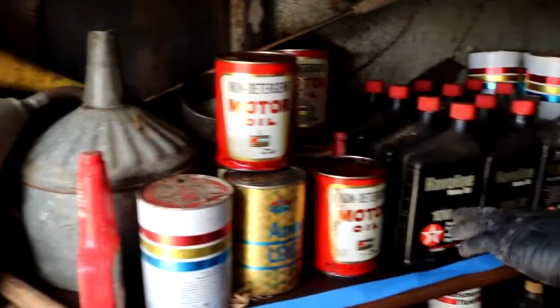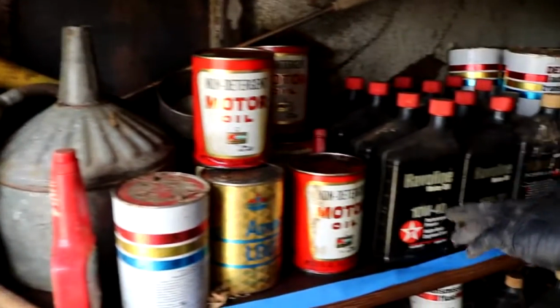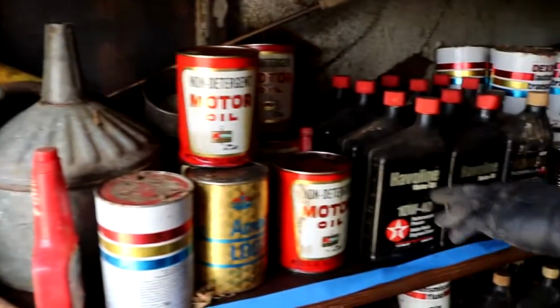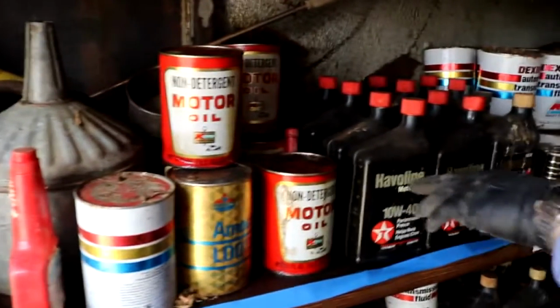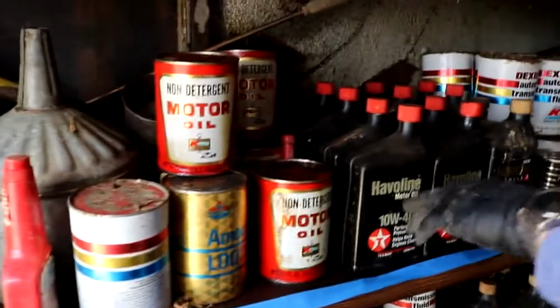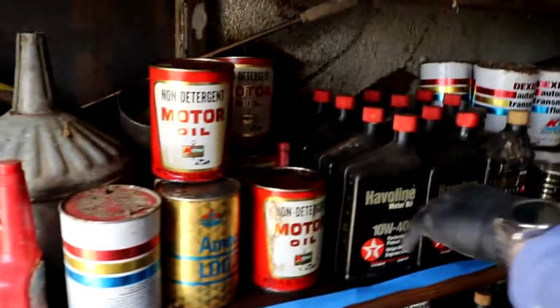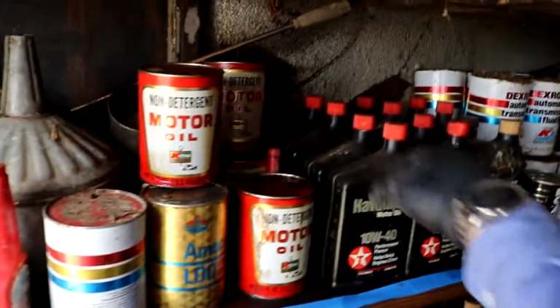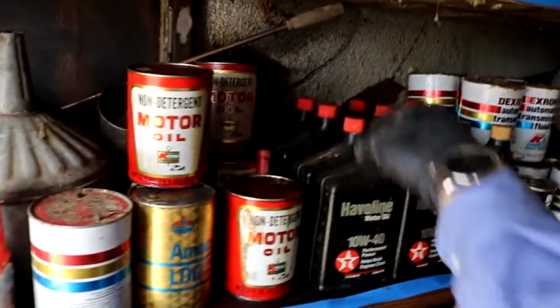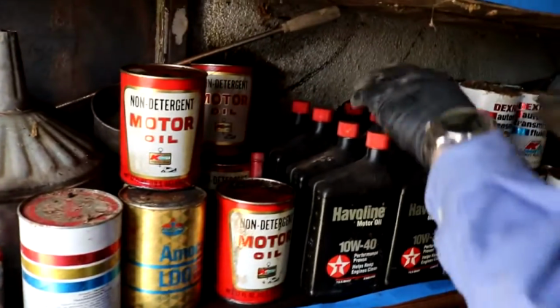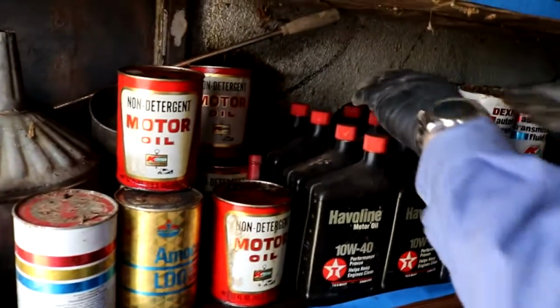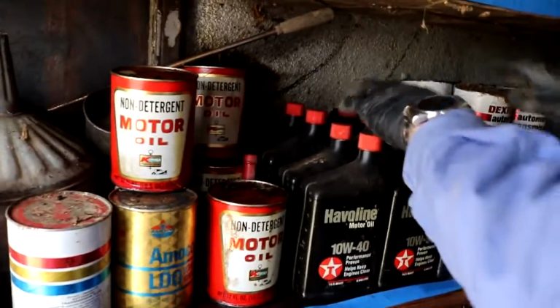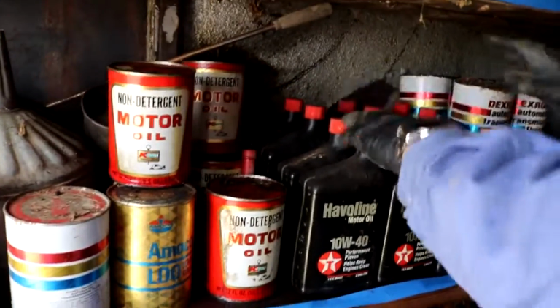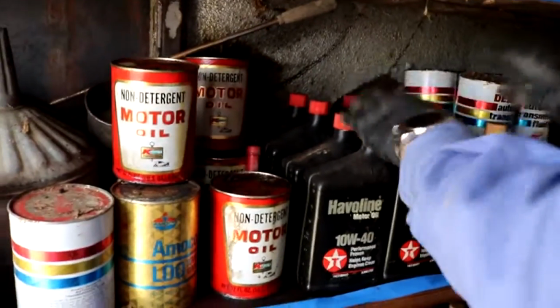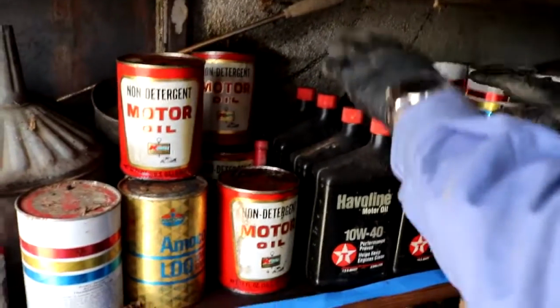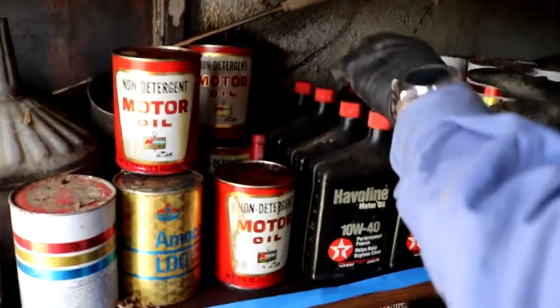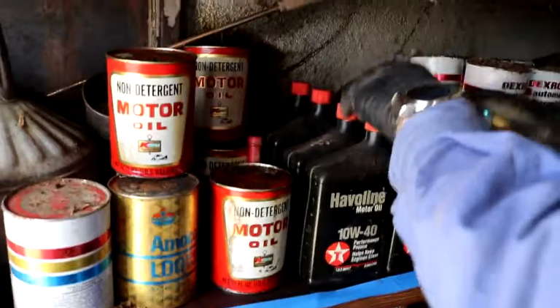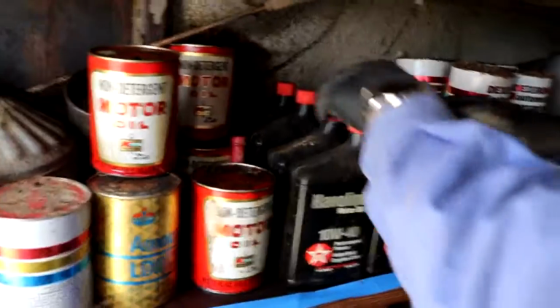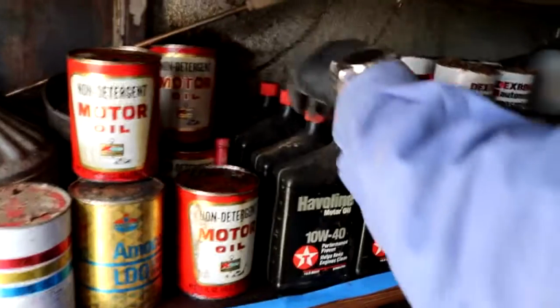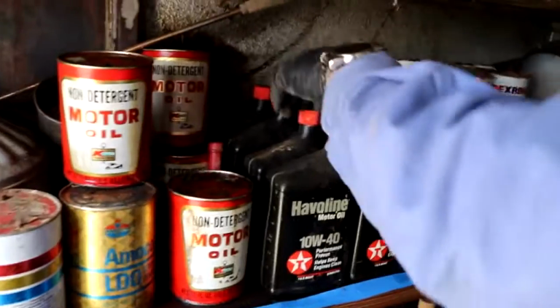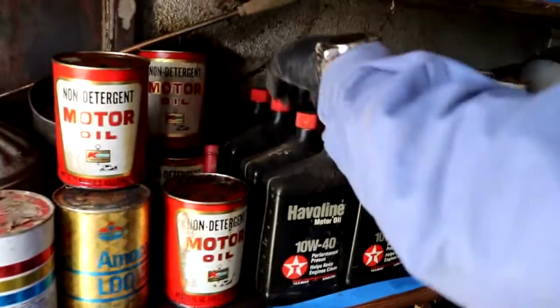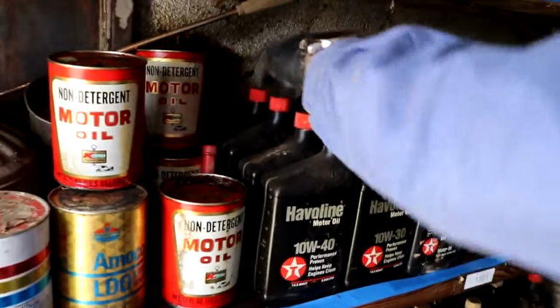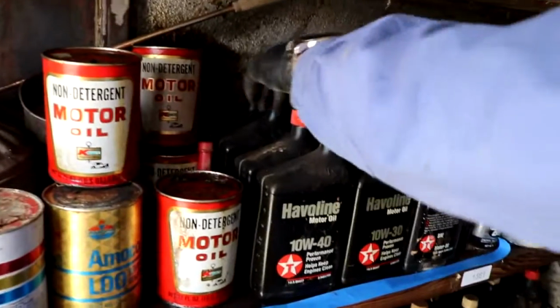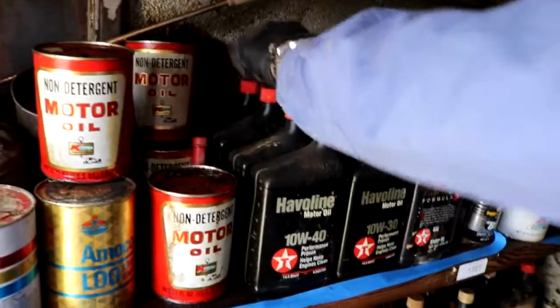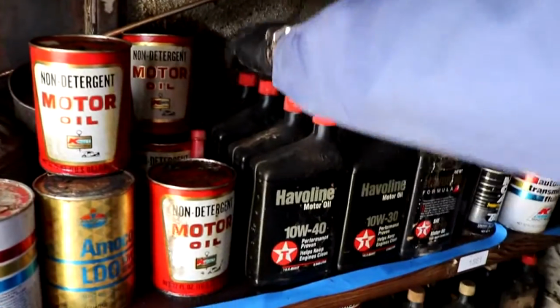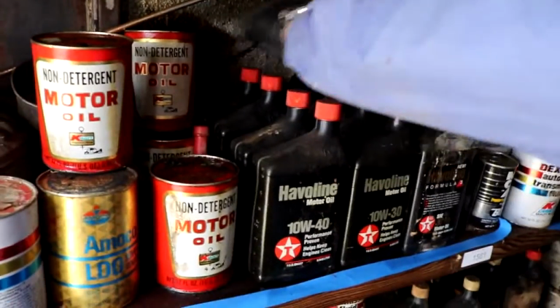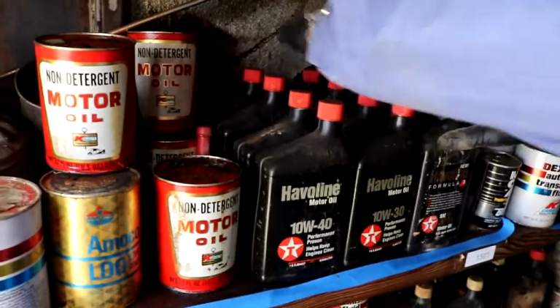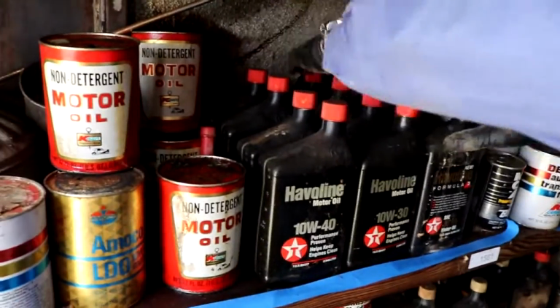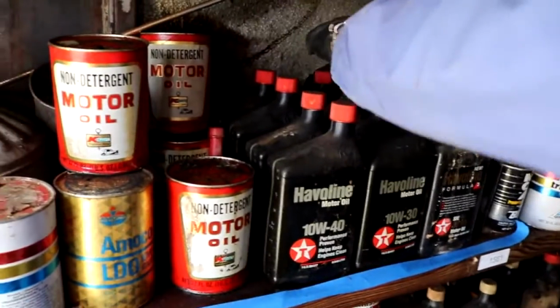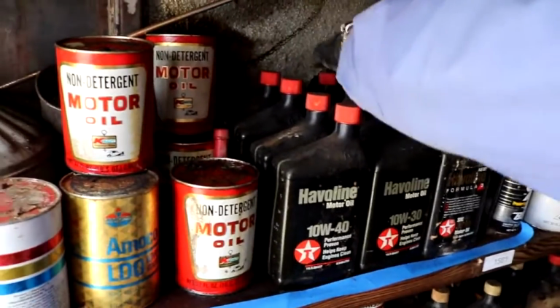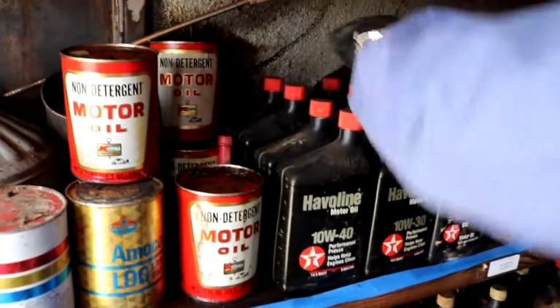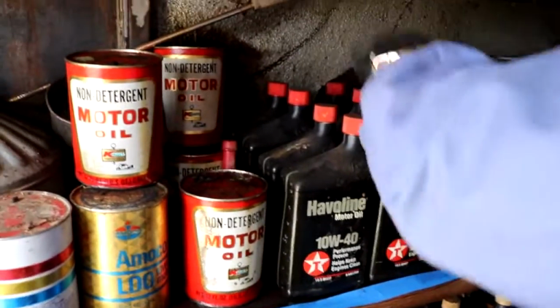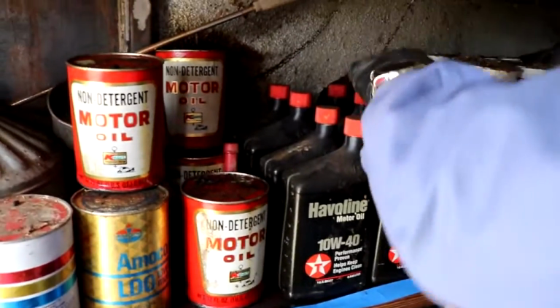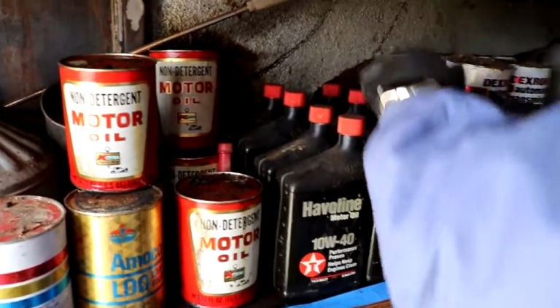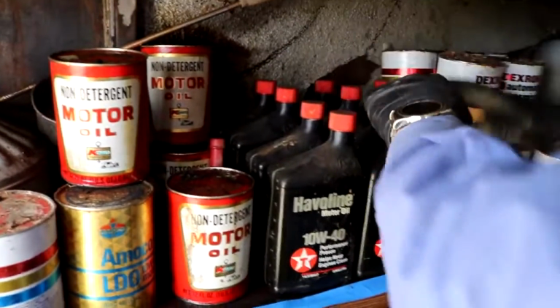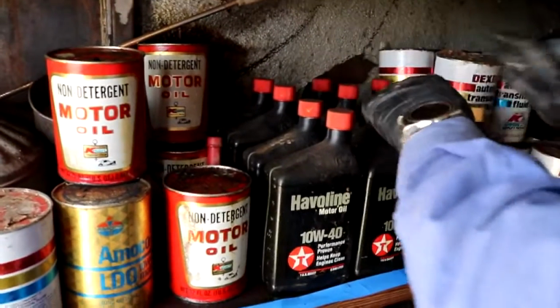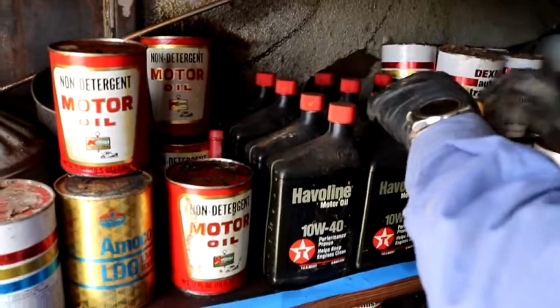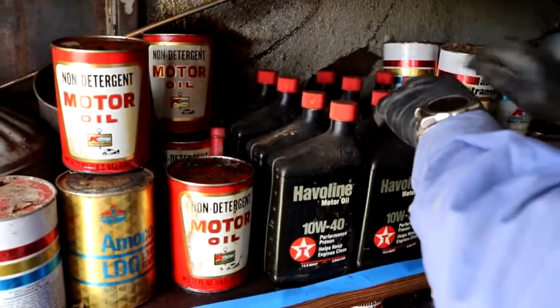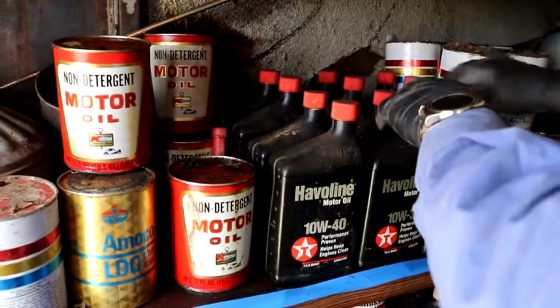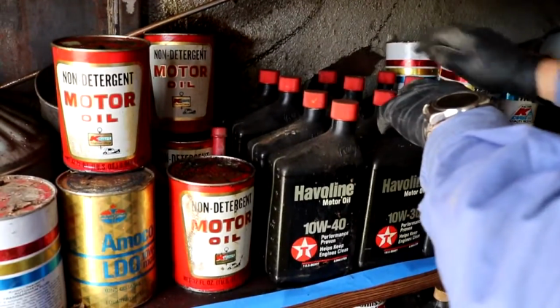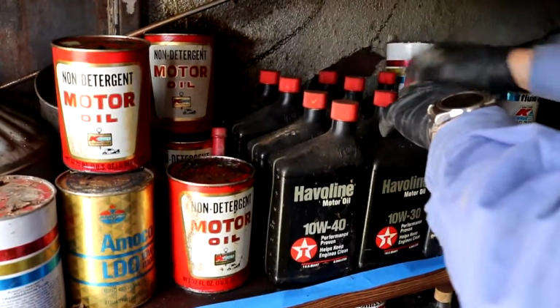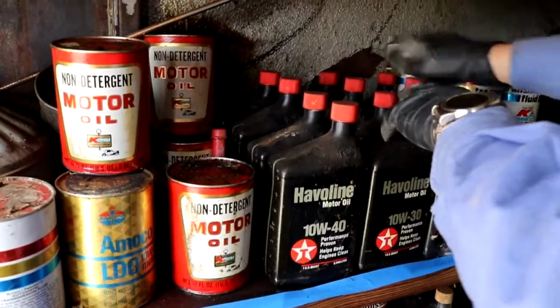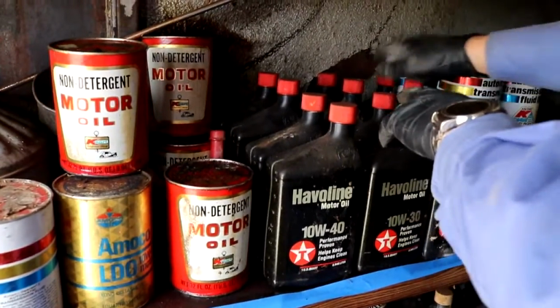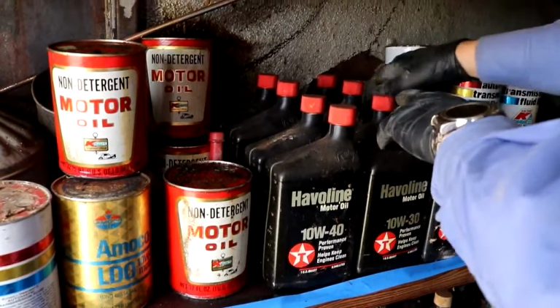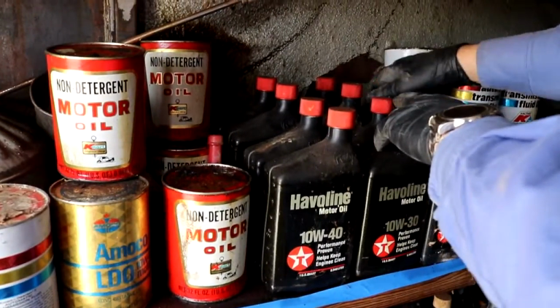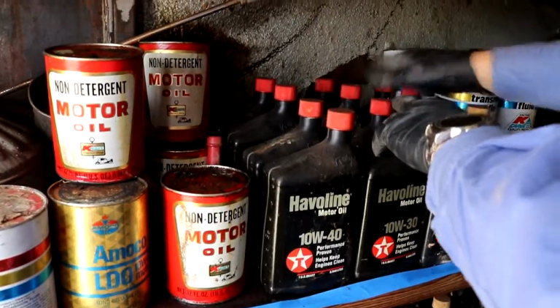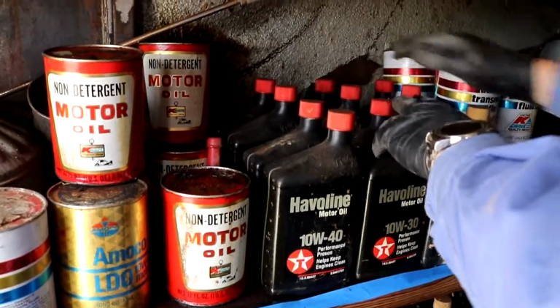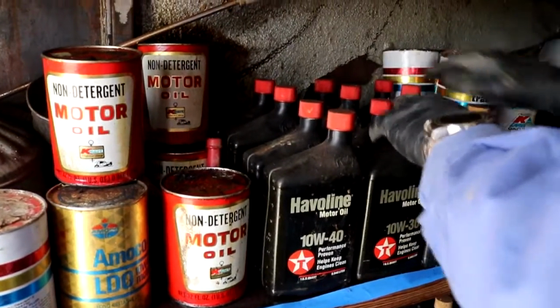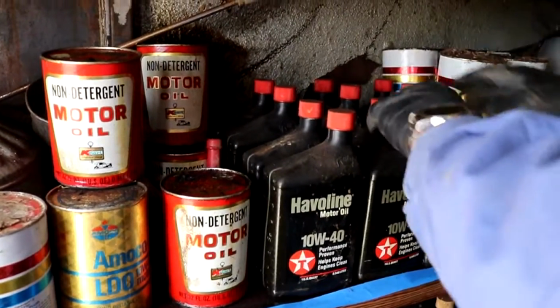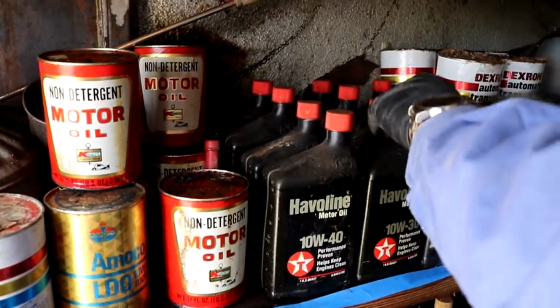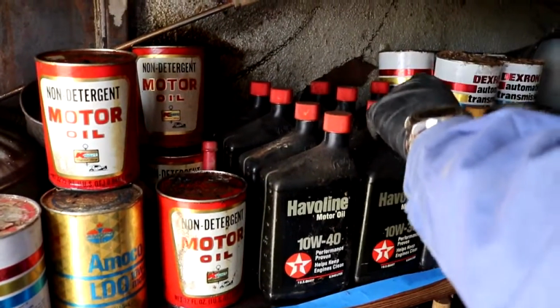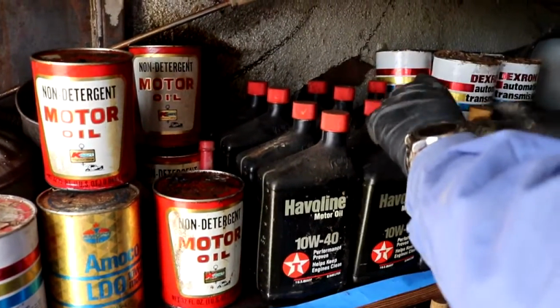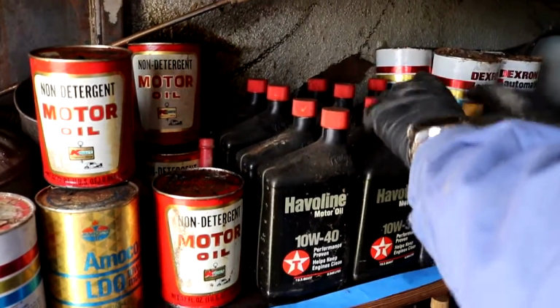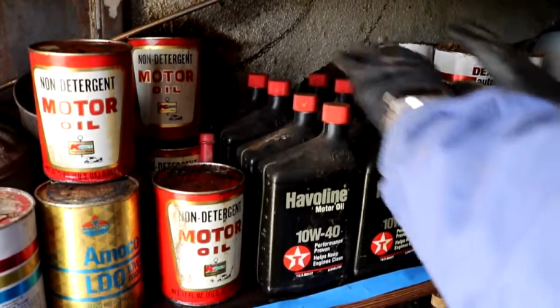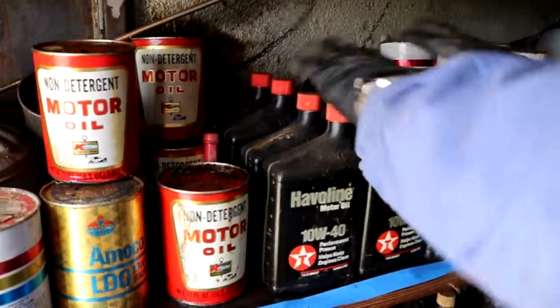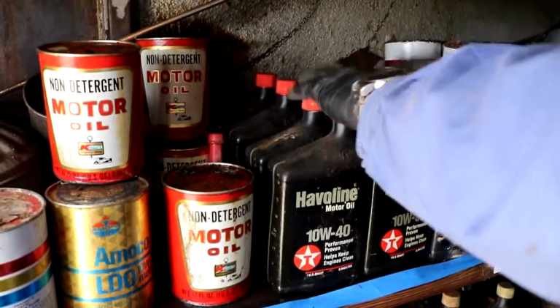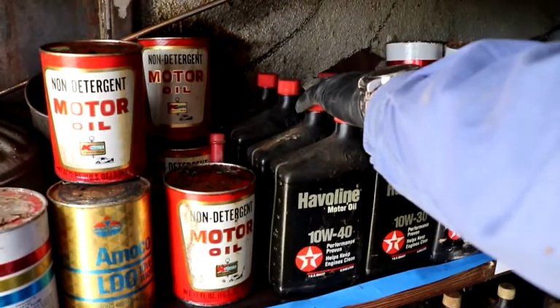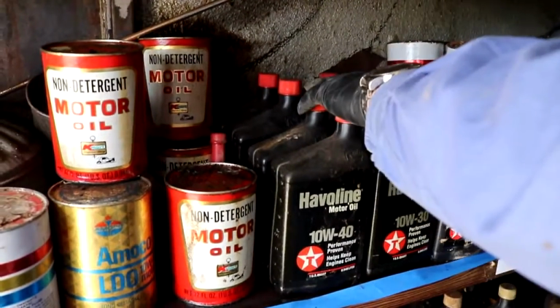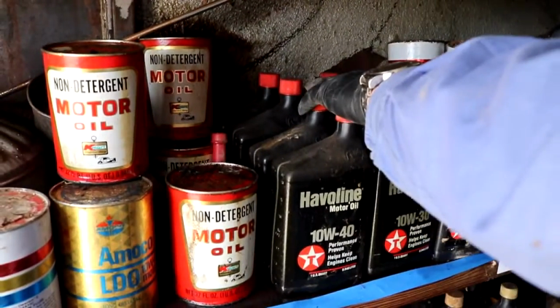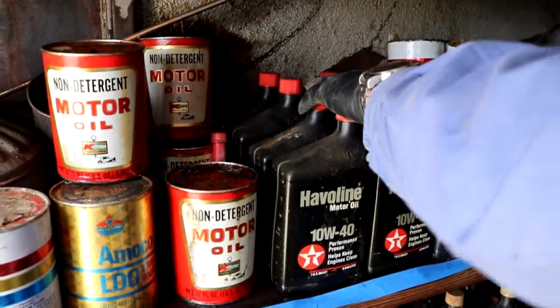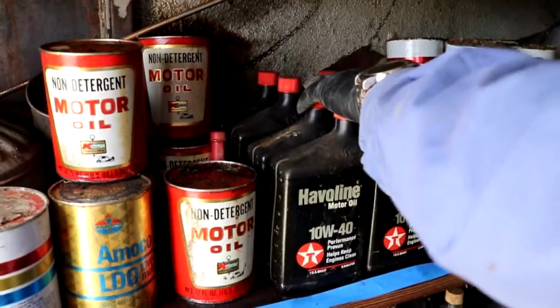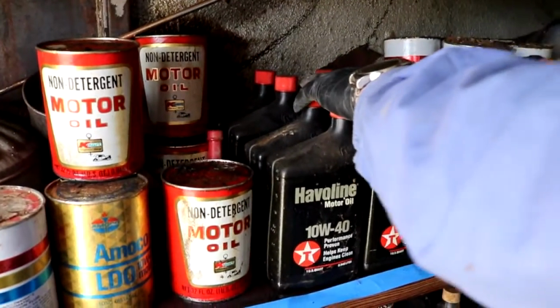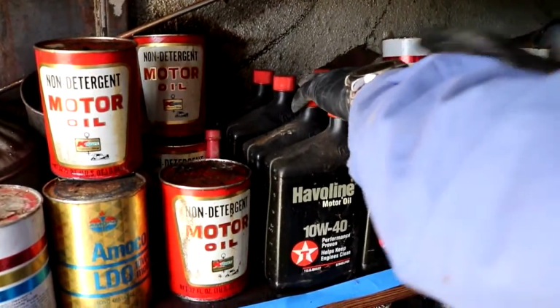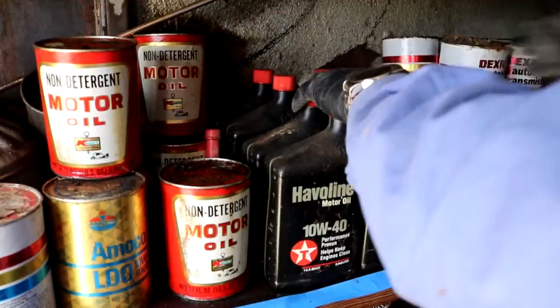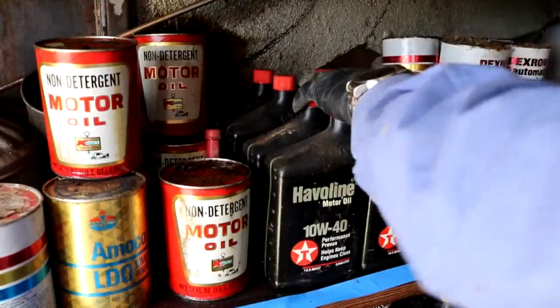We've got Javelin — twelve of those. I believe those are all full.